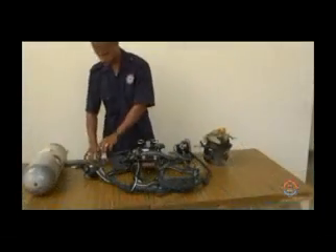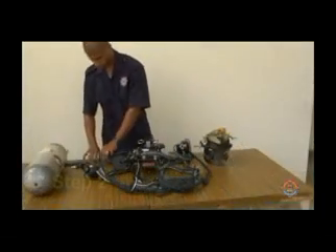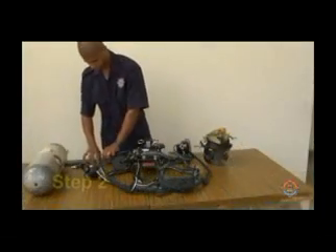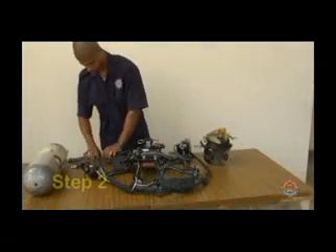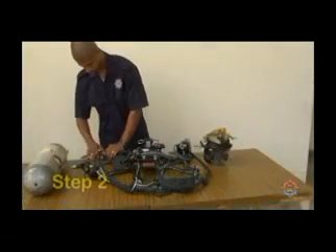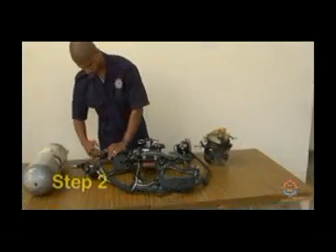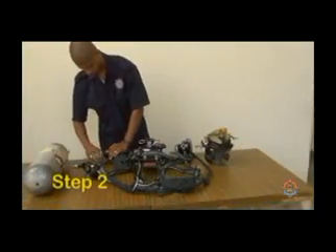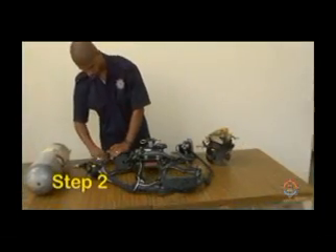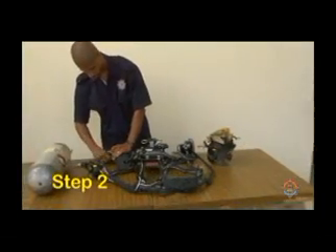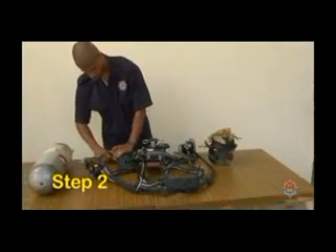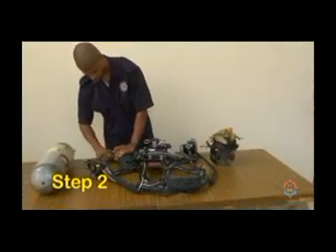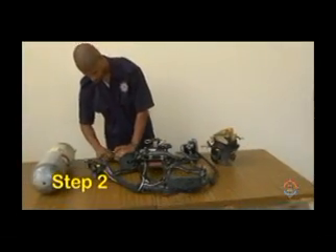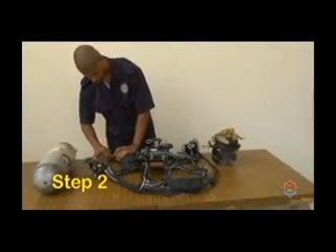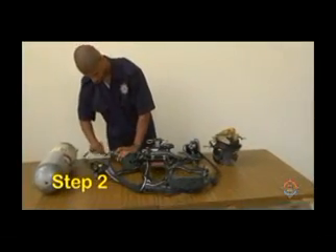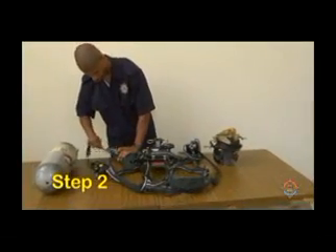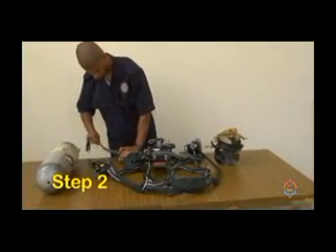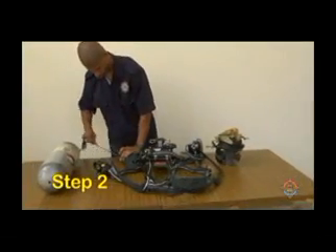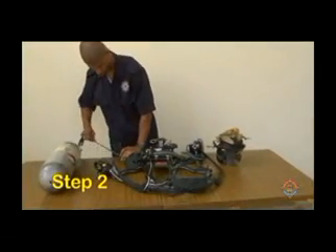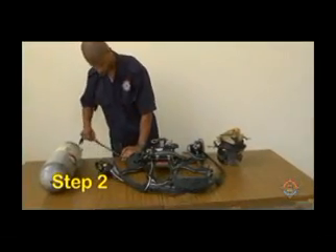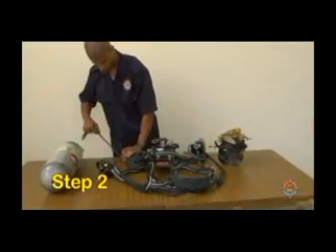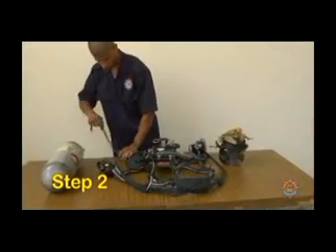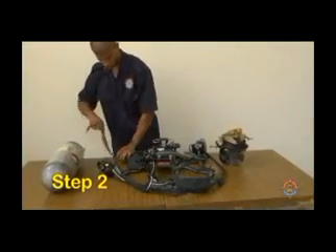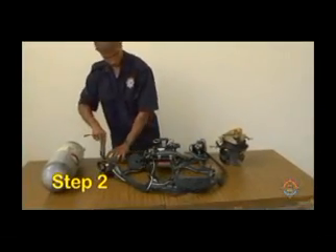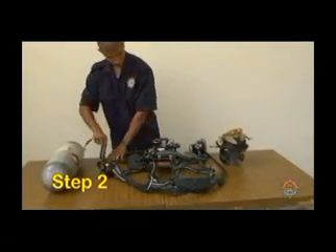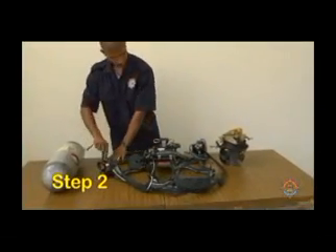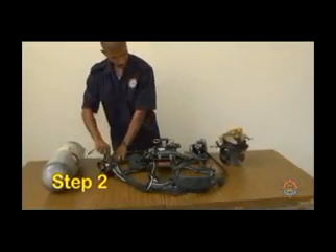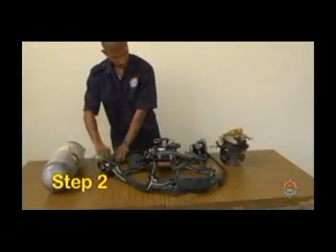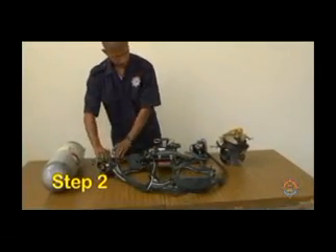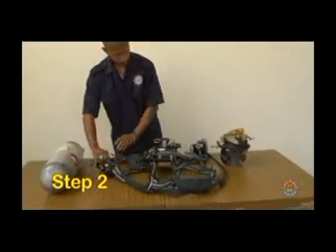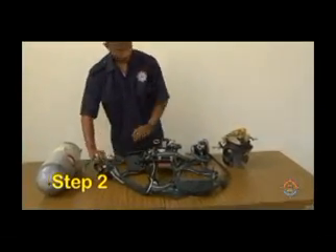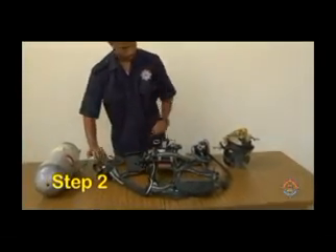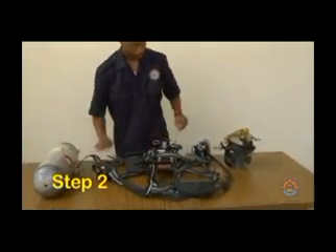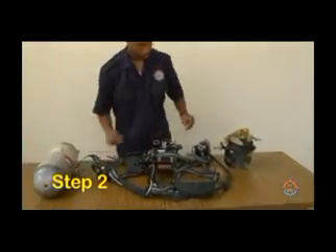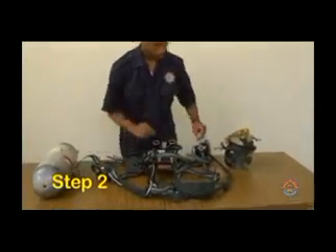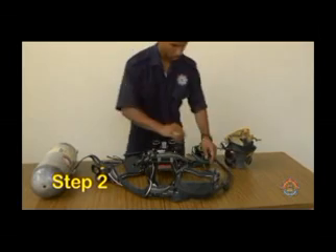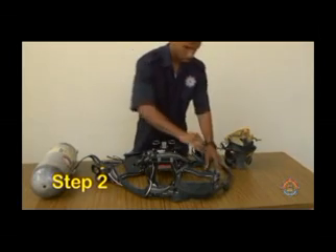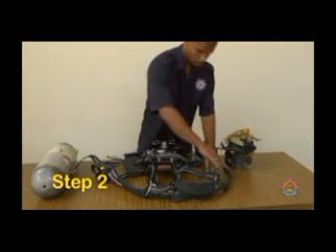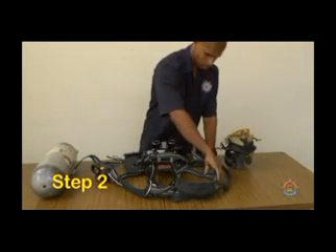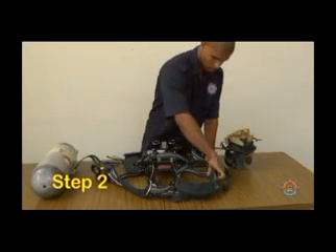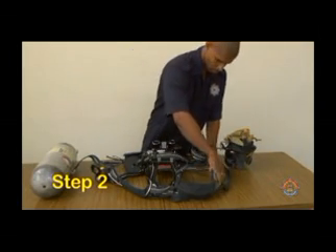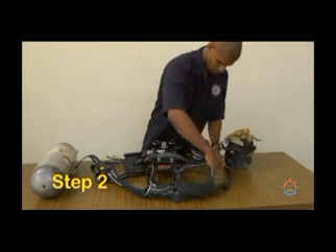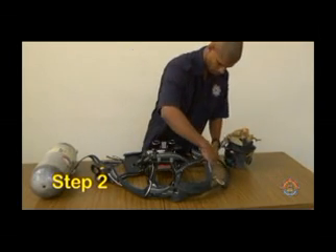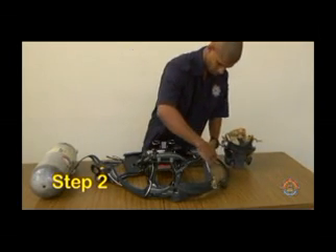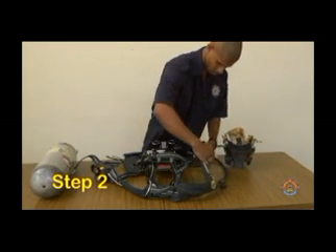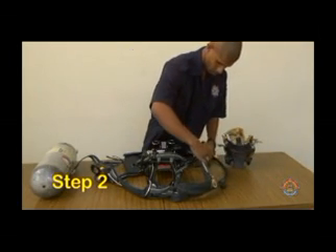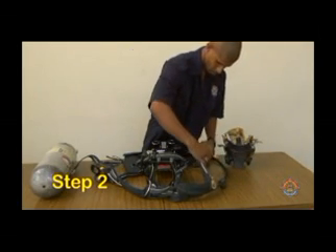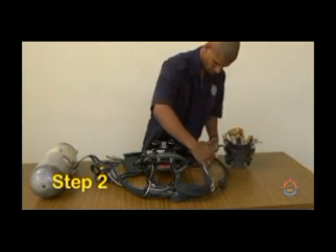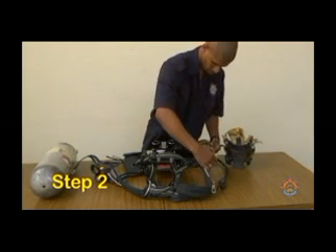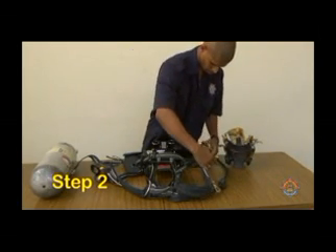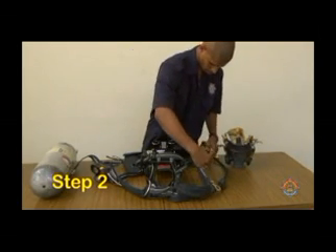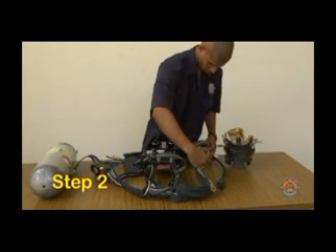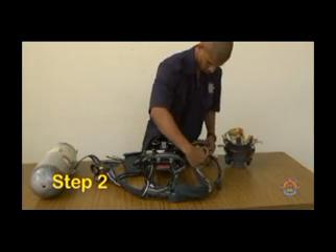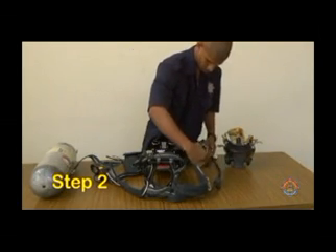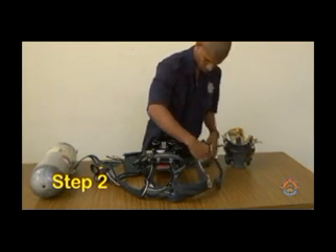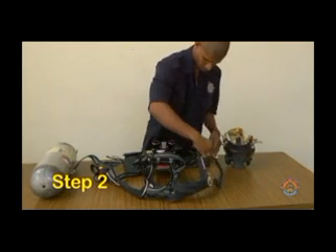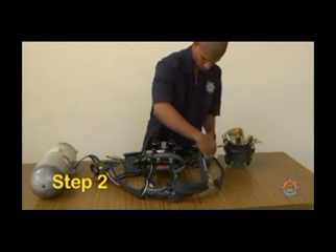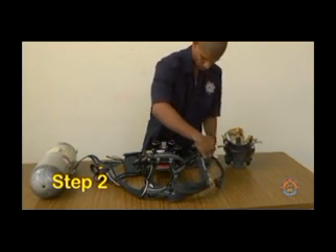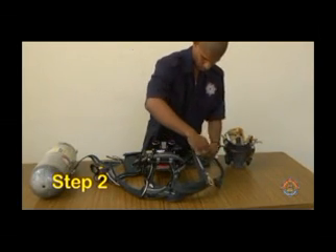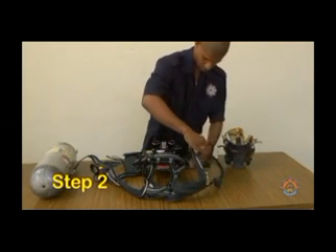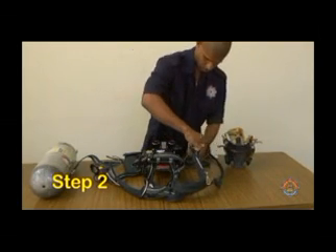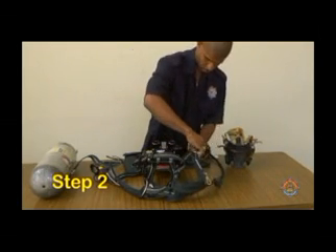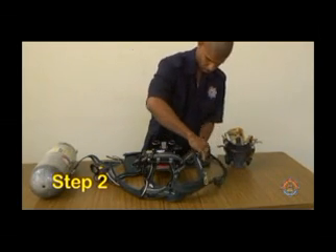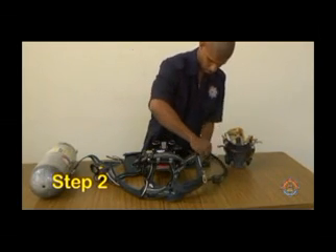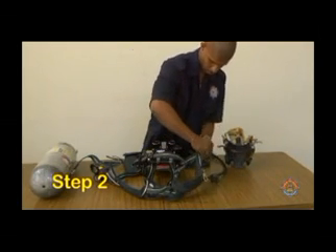Step 2. Ensure the straps on the harness and face mask are fully extended.